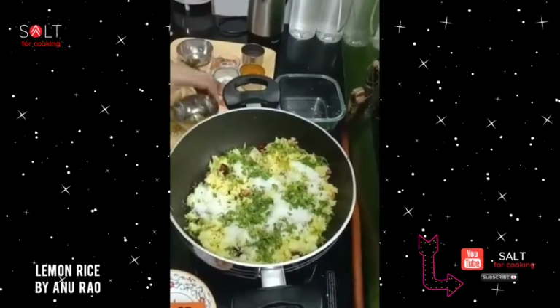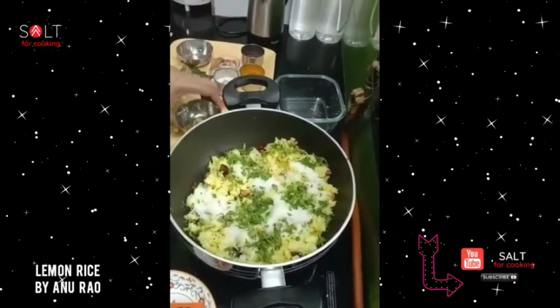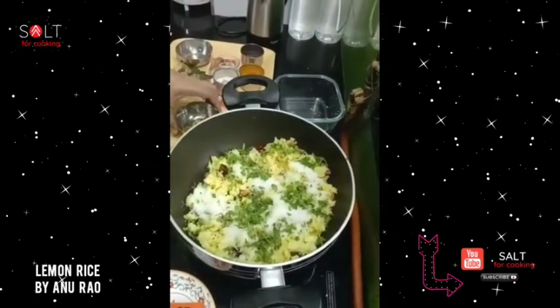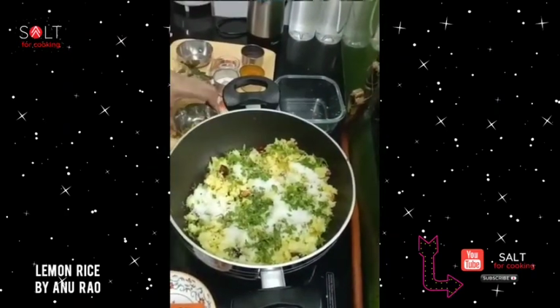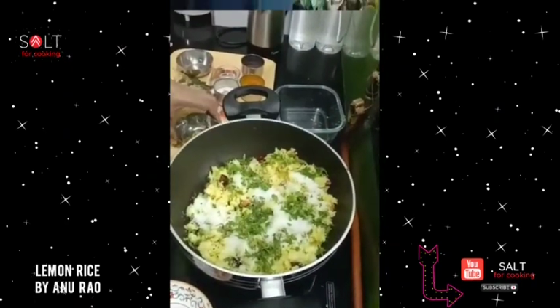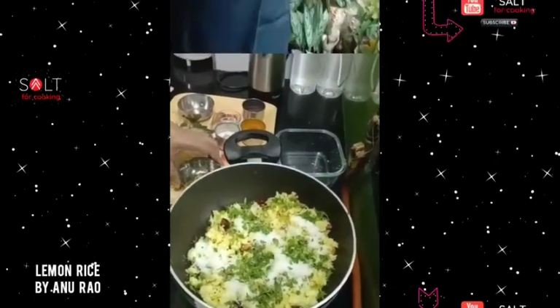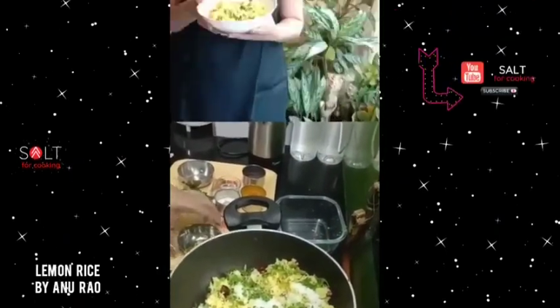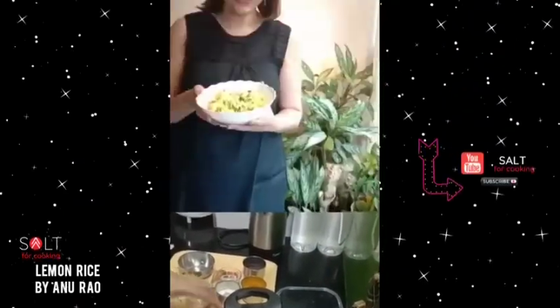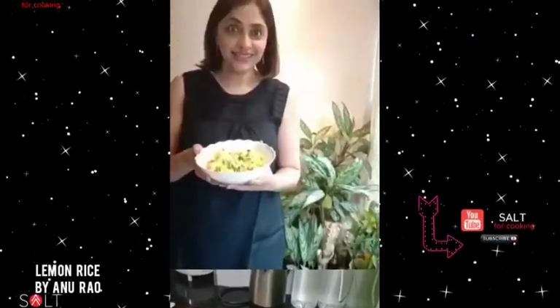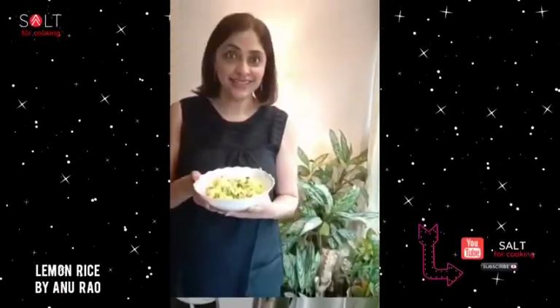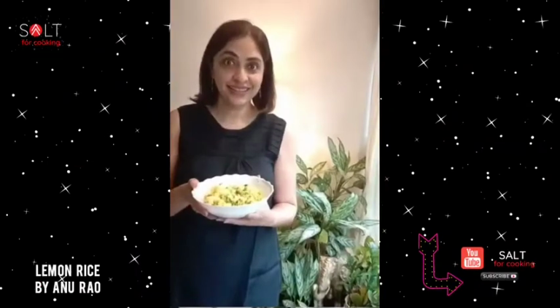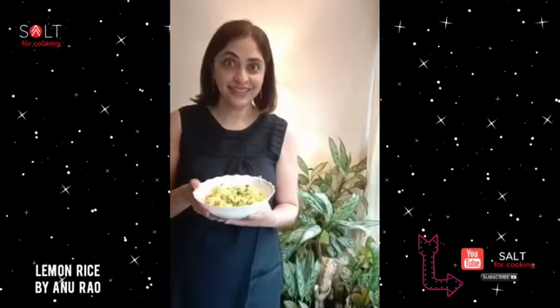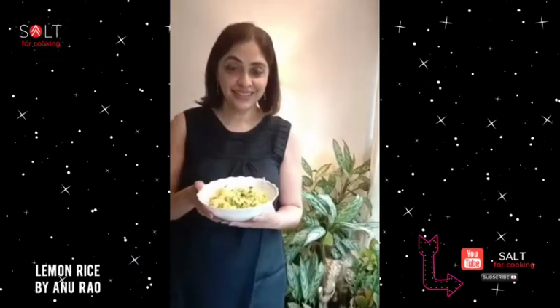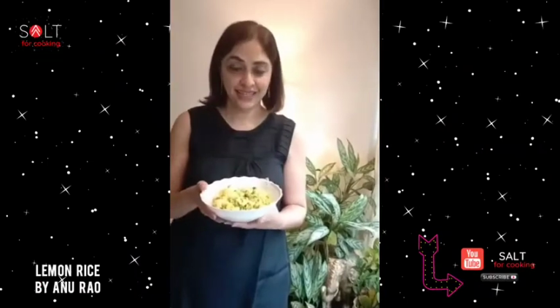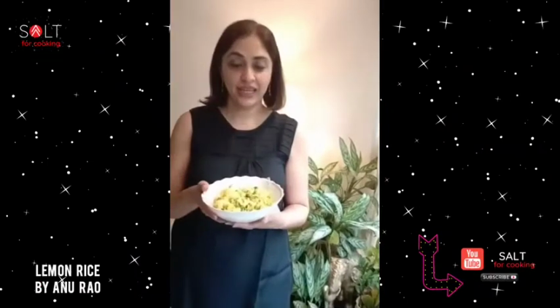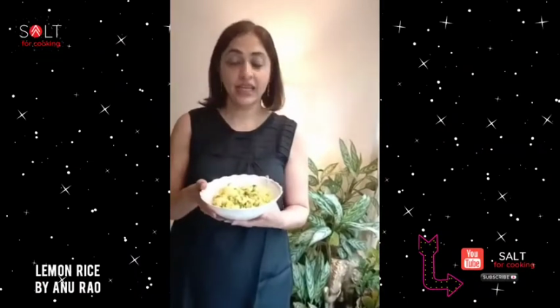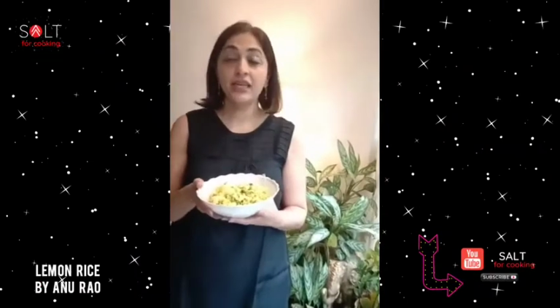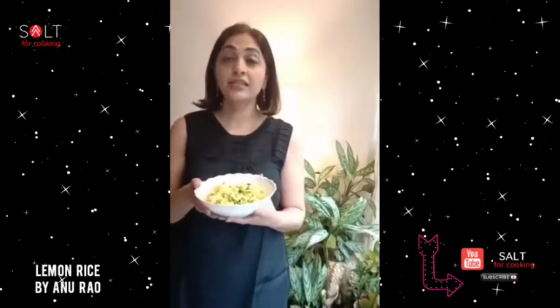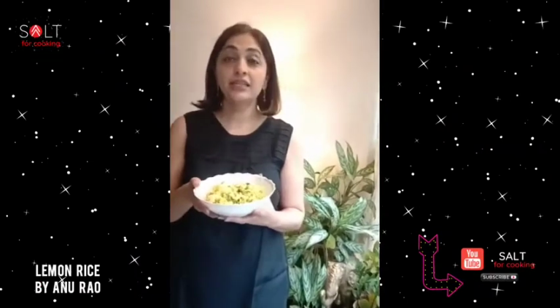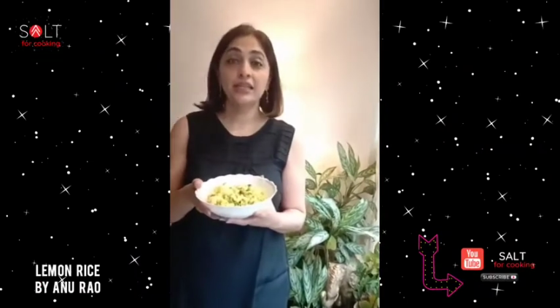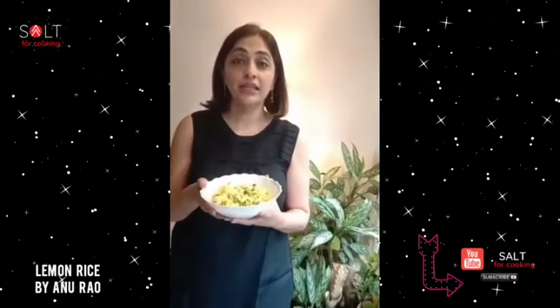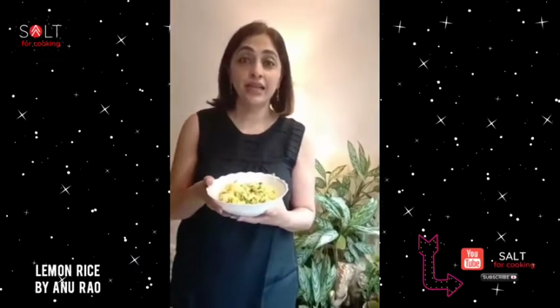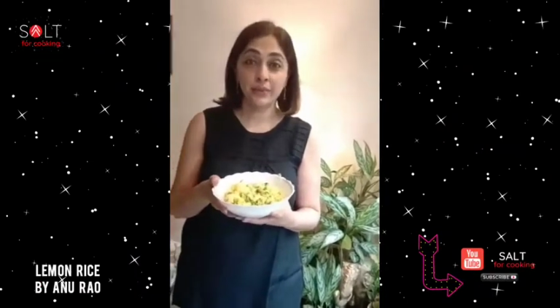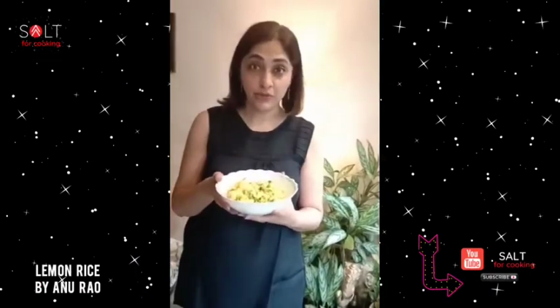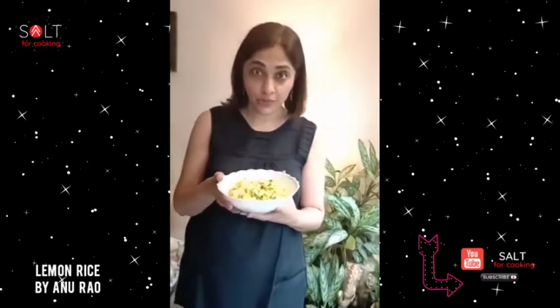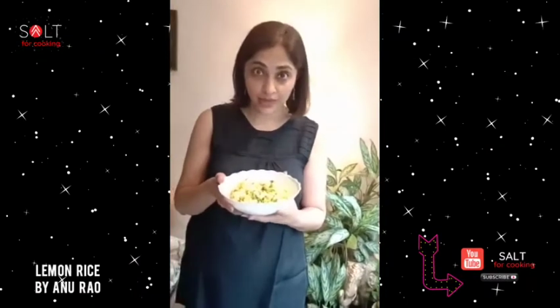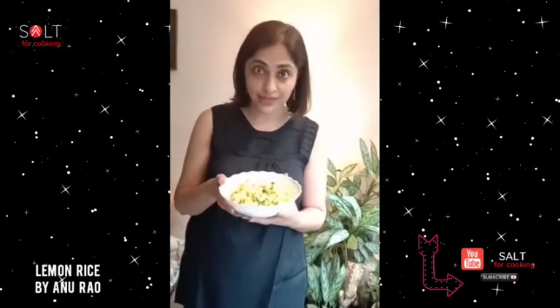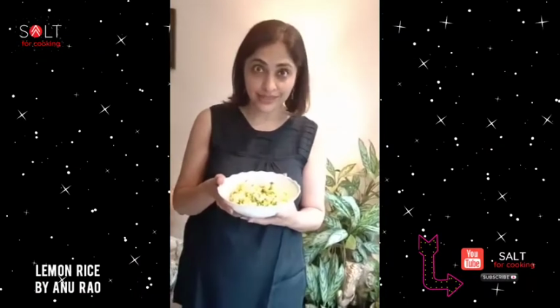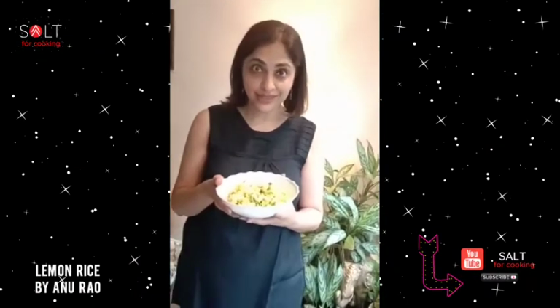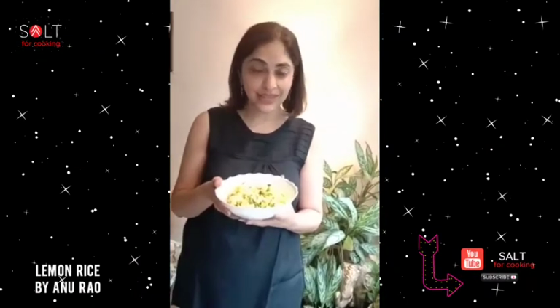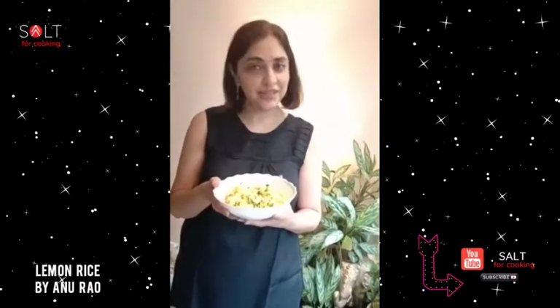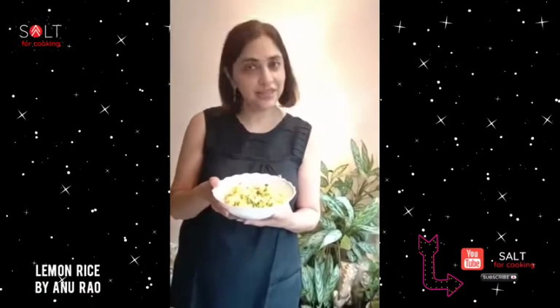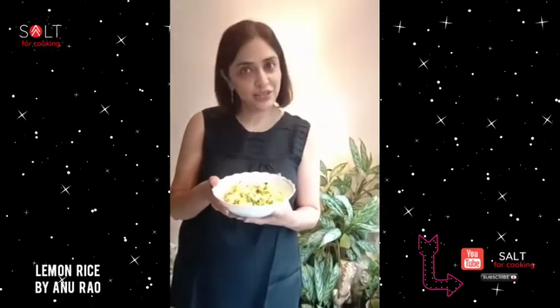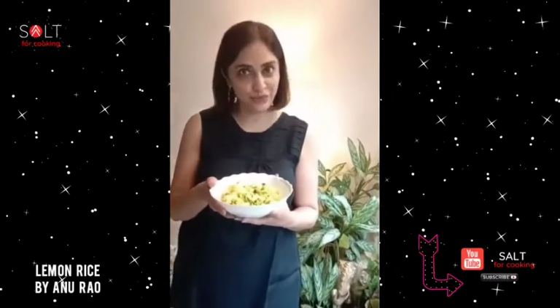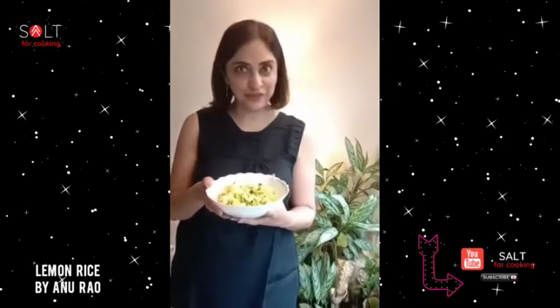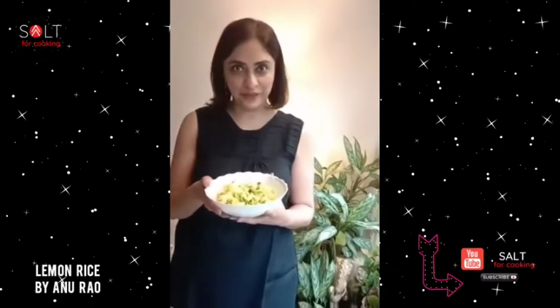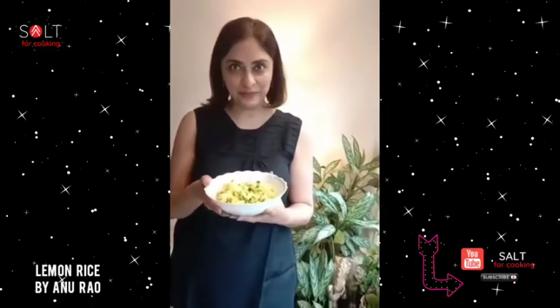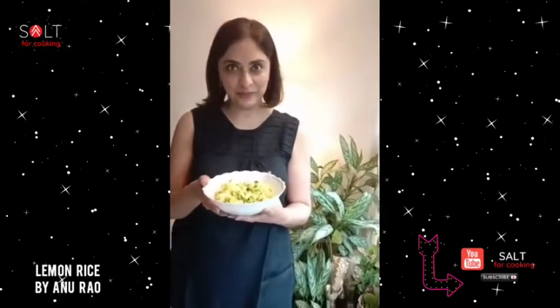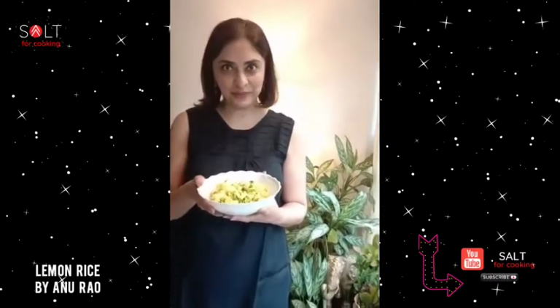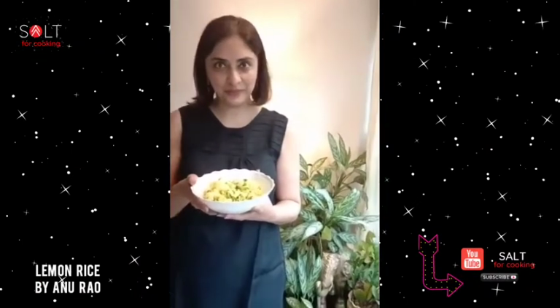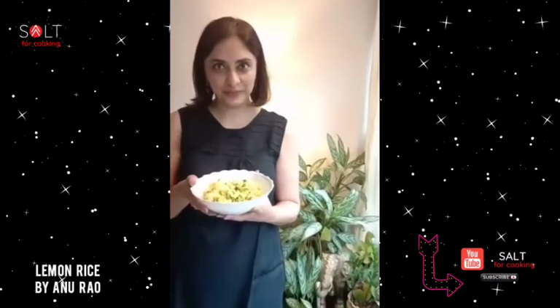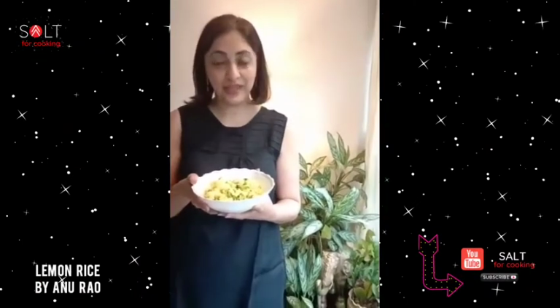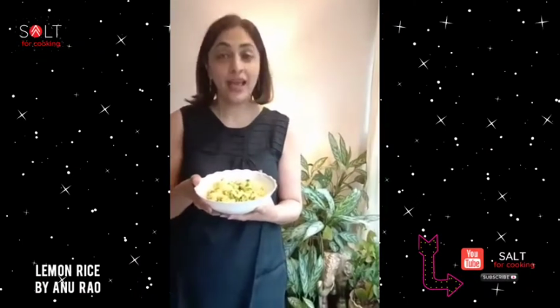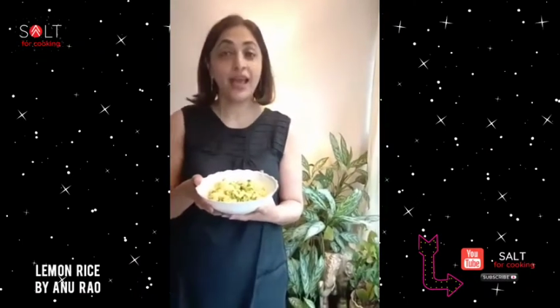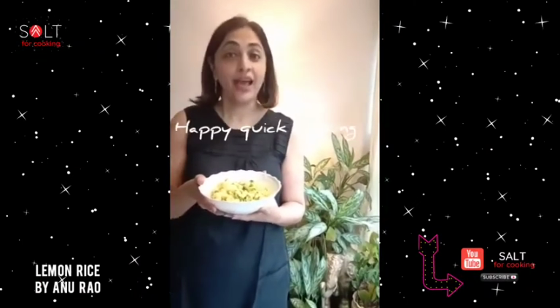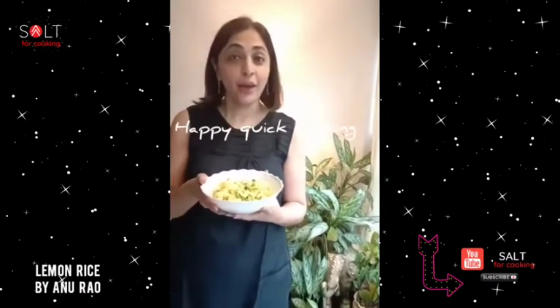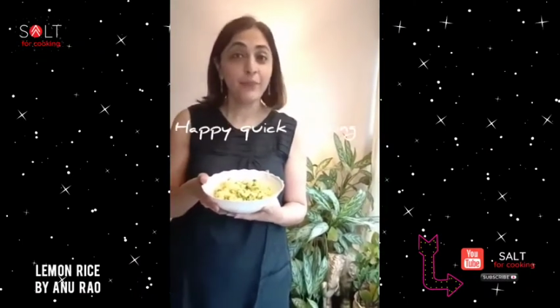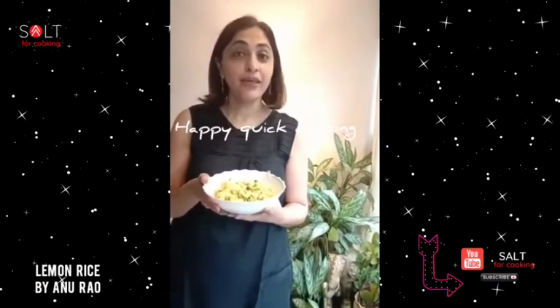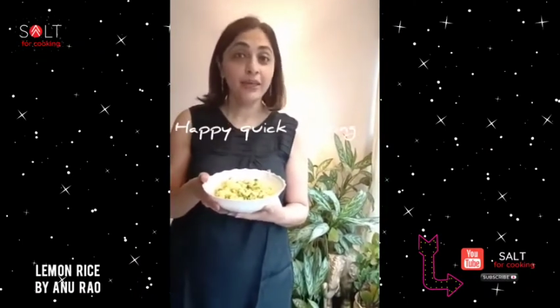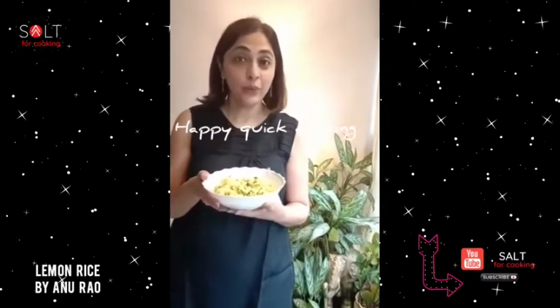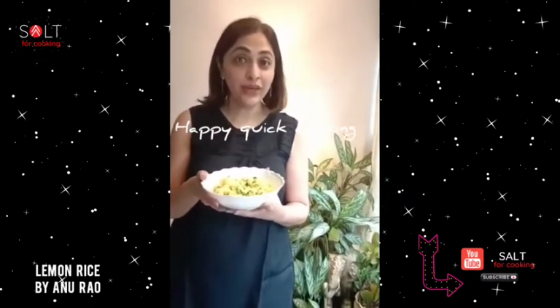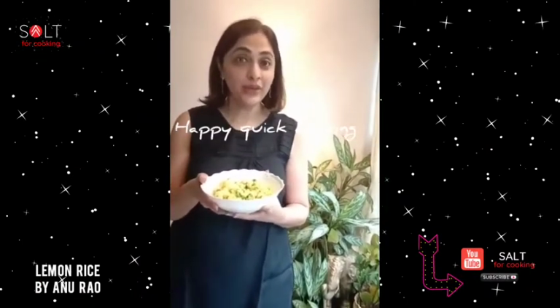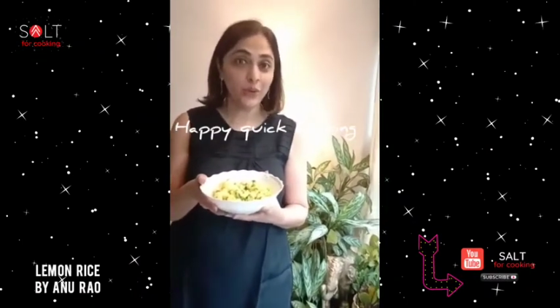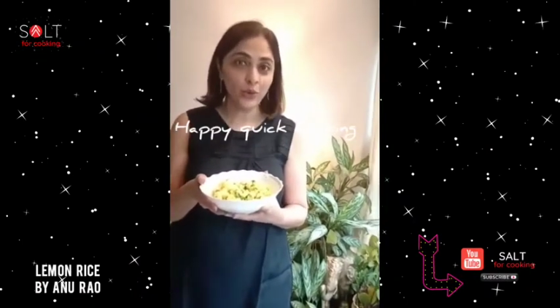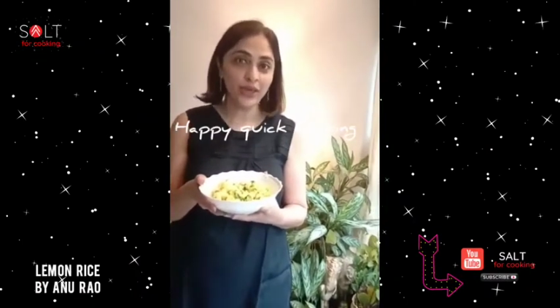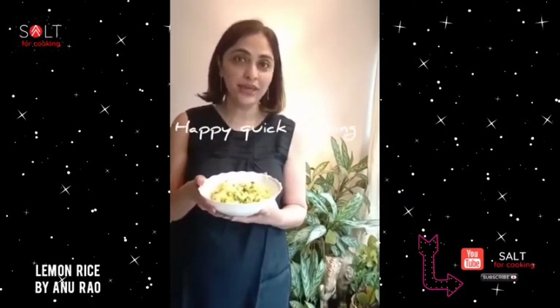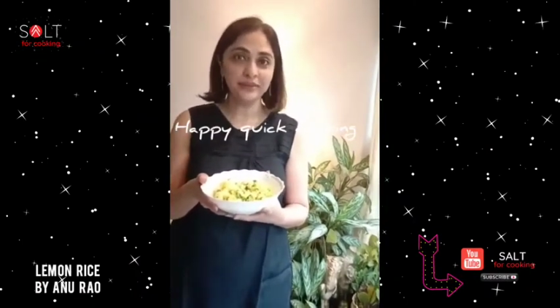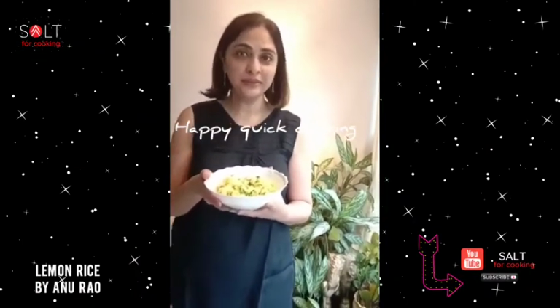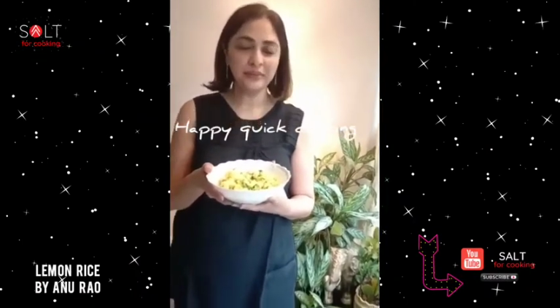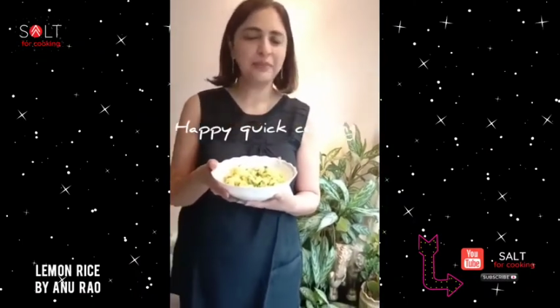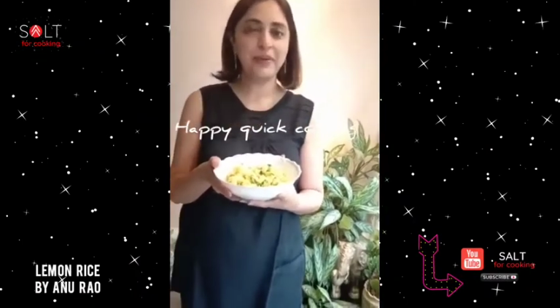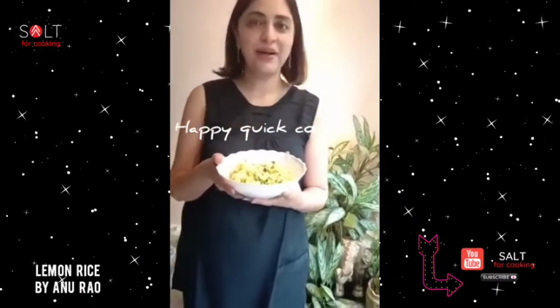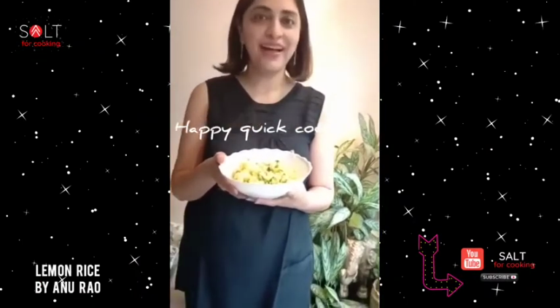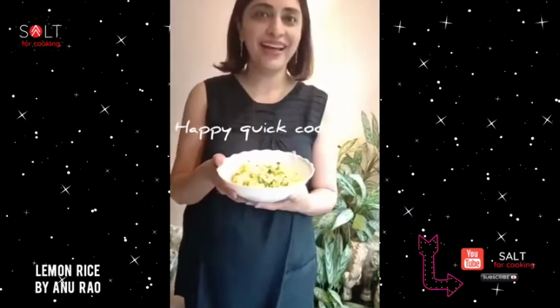That is lemon rice in a jiffy. Happy quick cooking! Bye-bye!